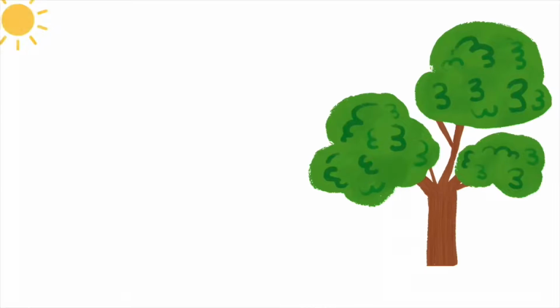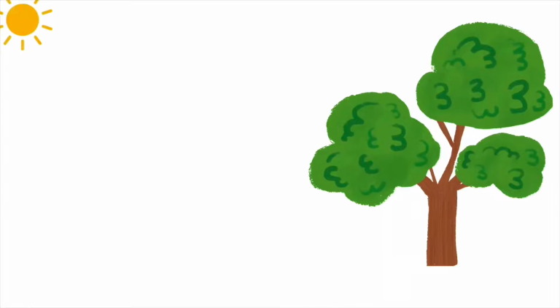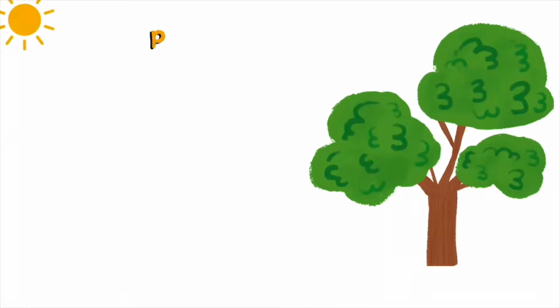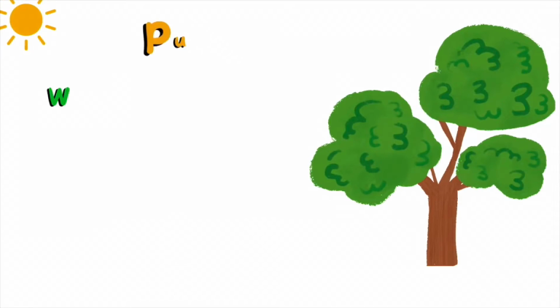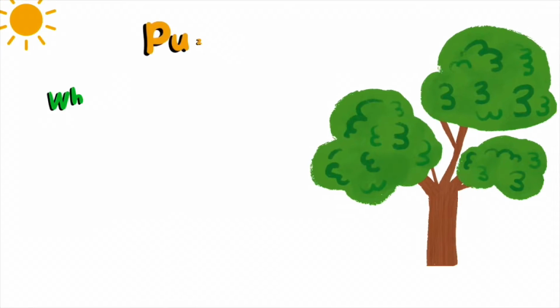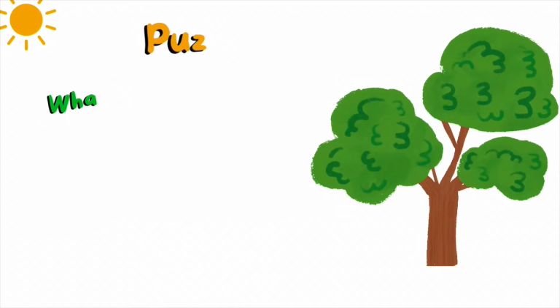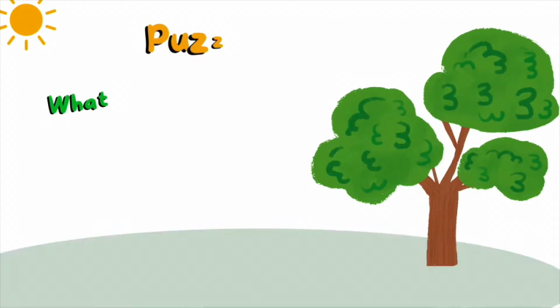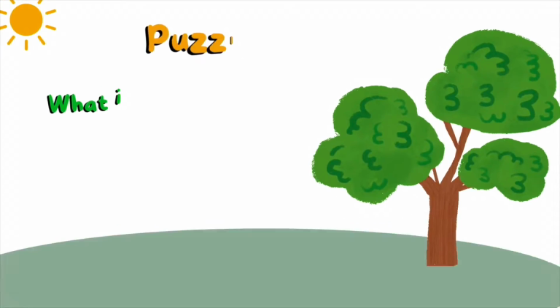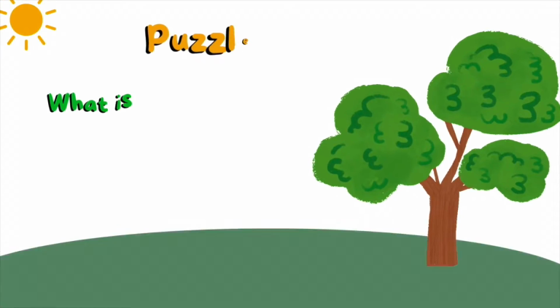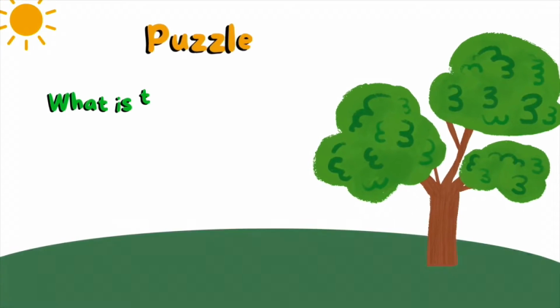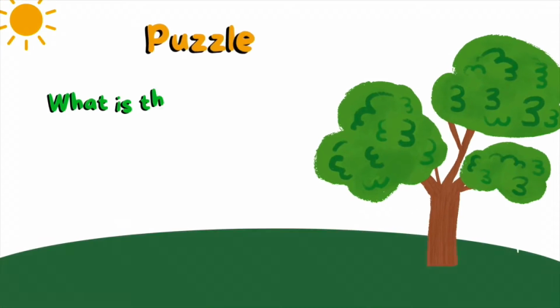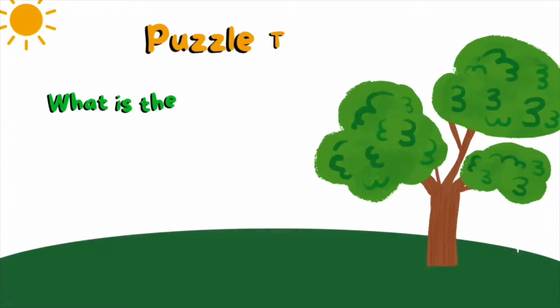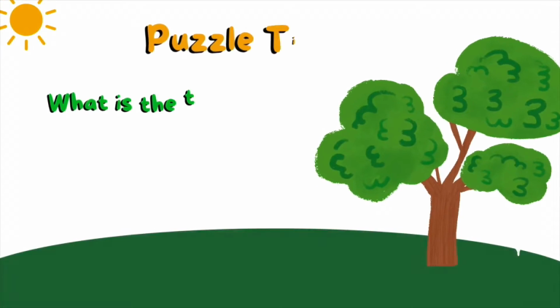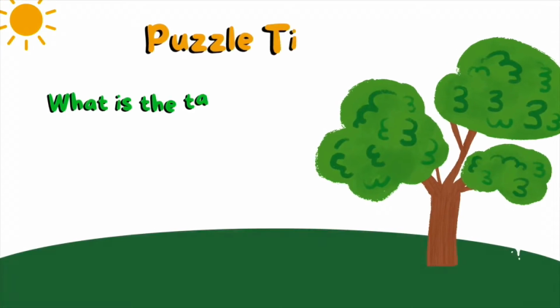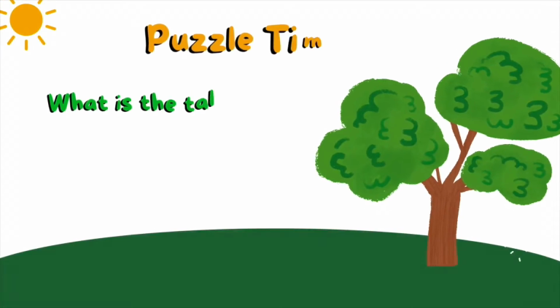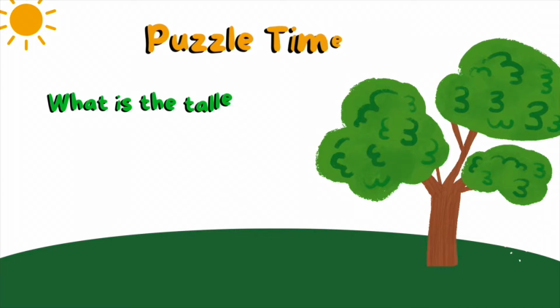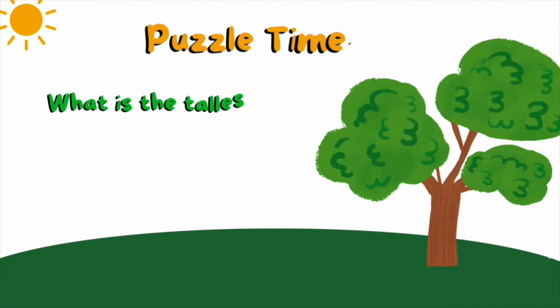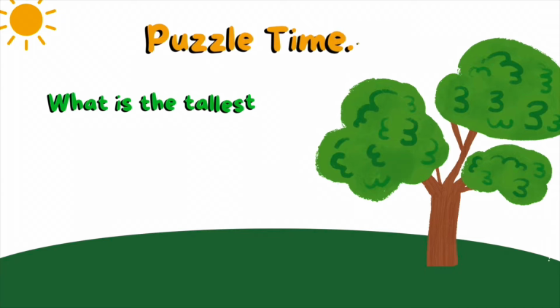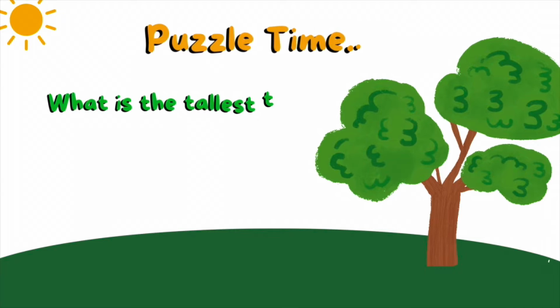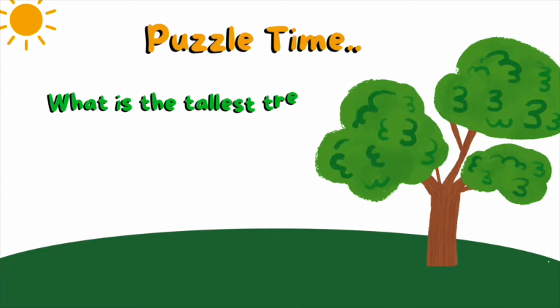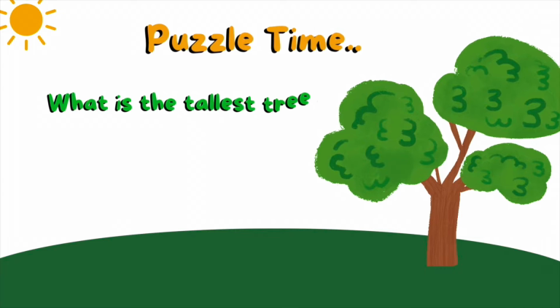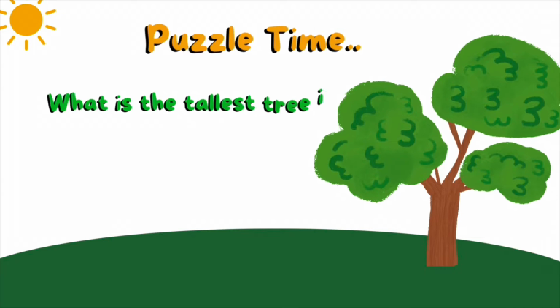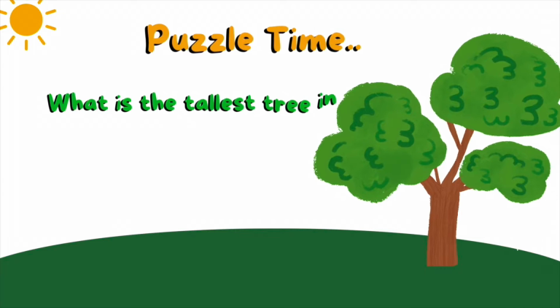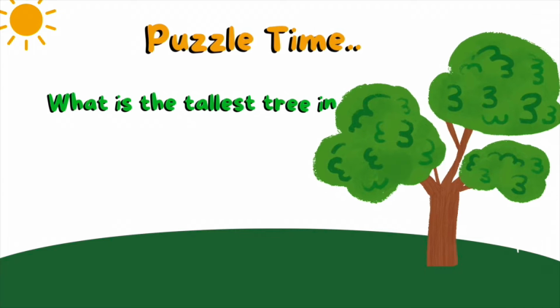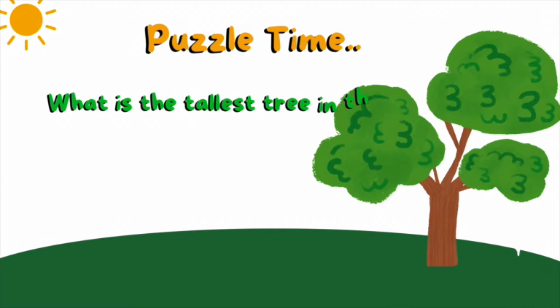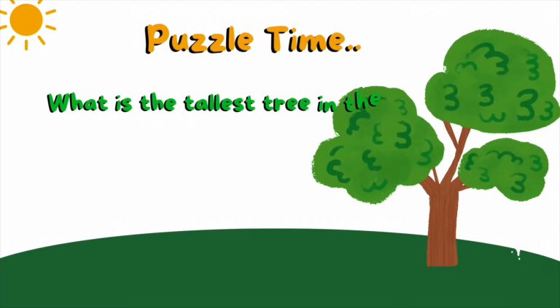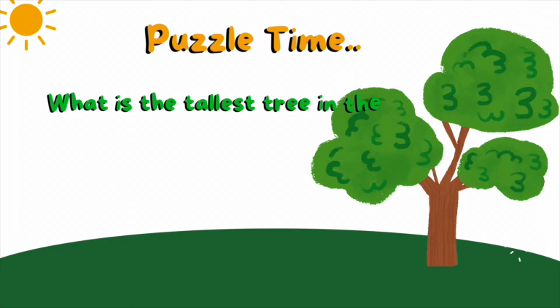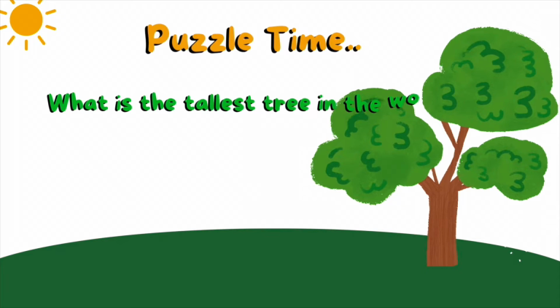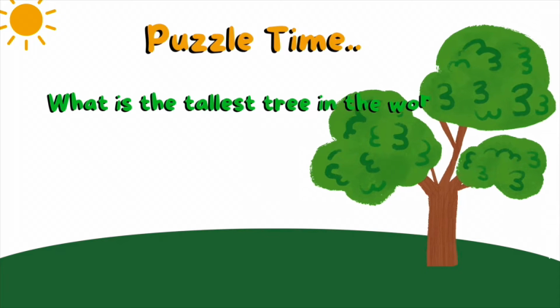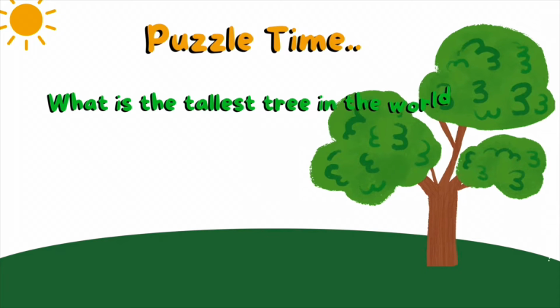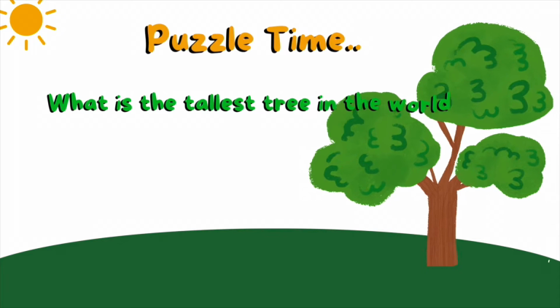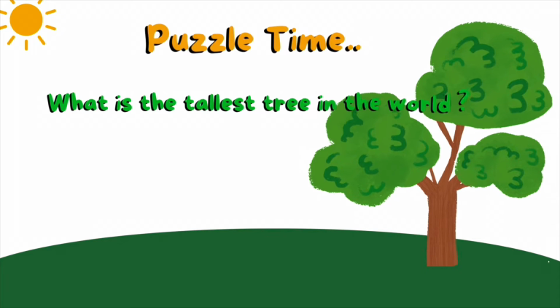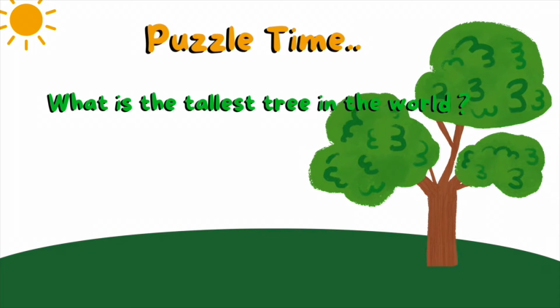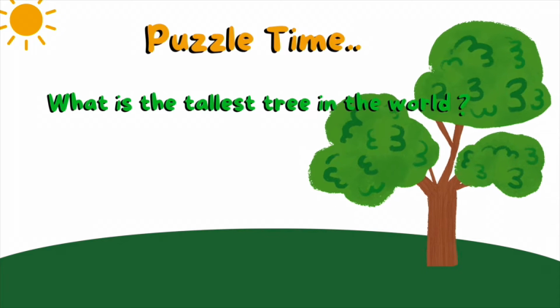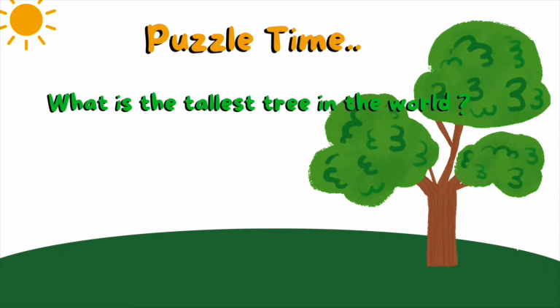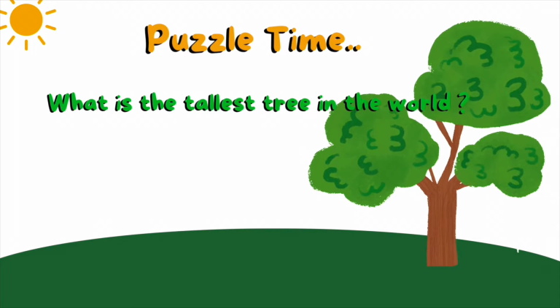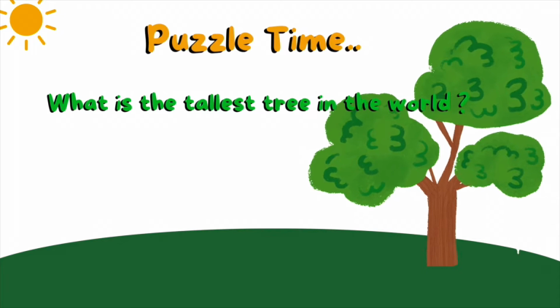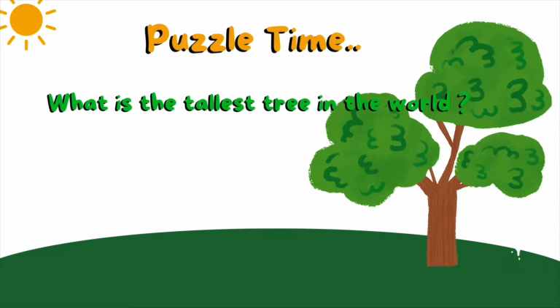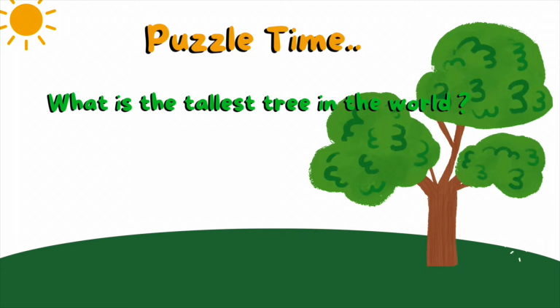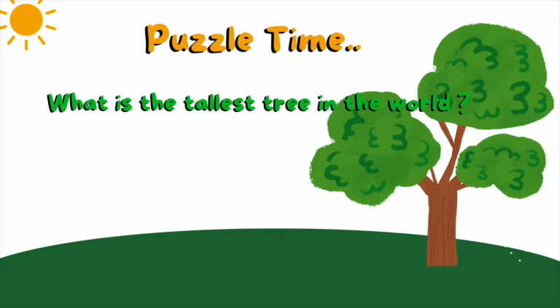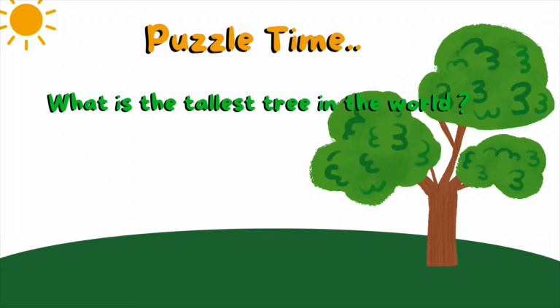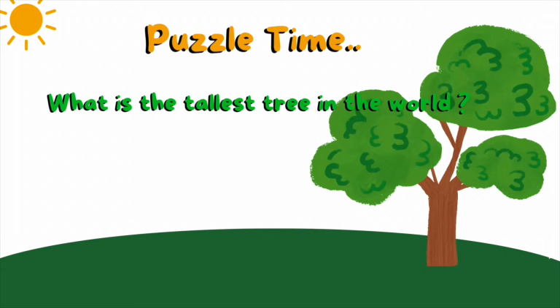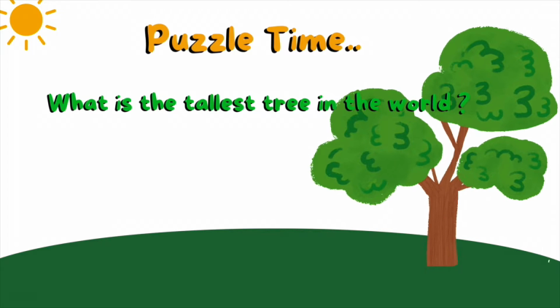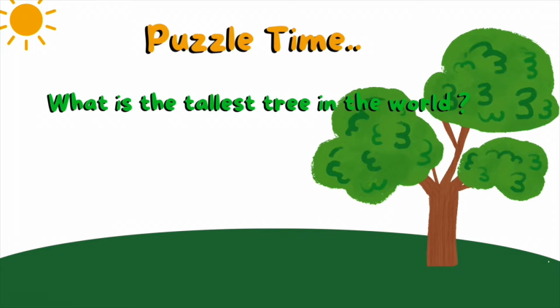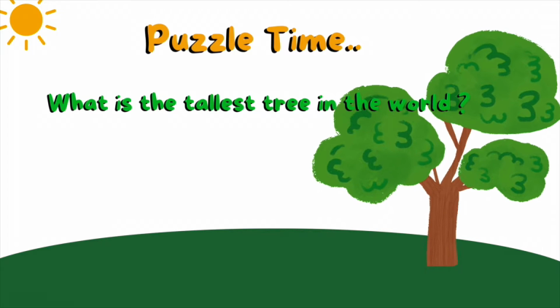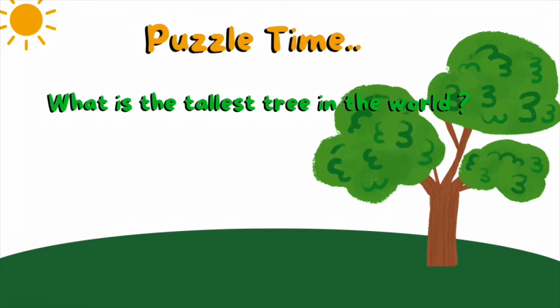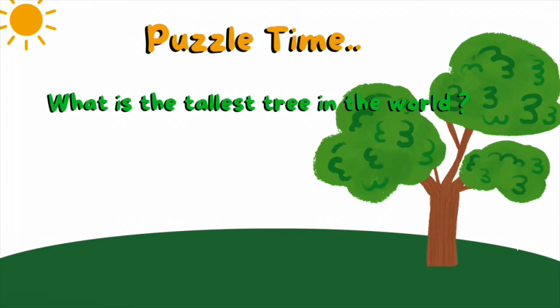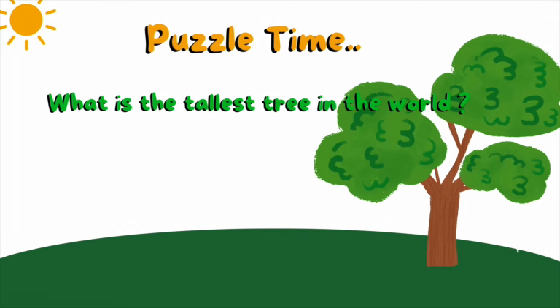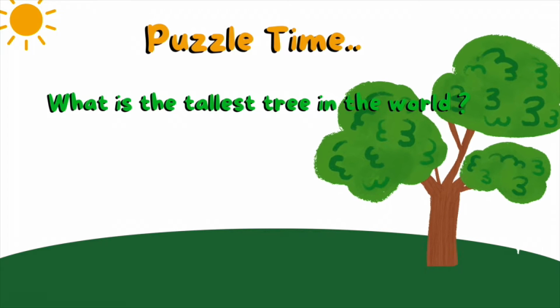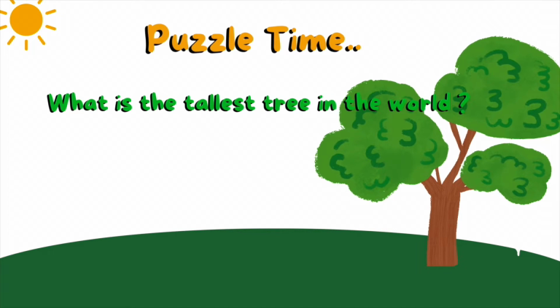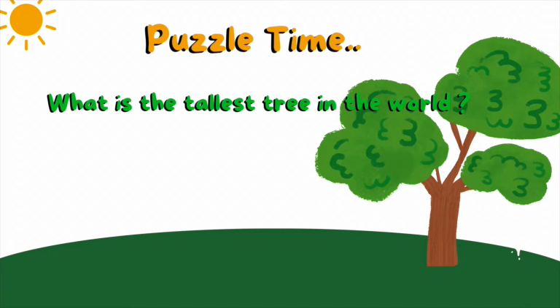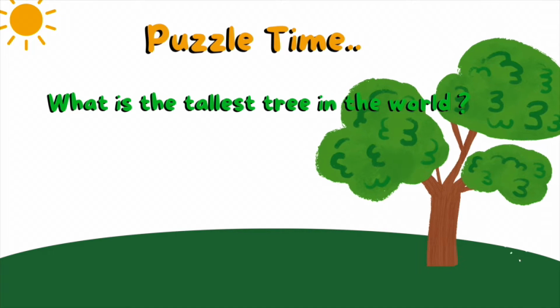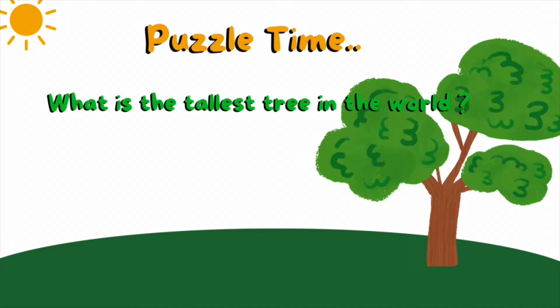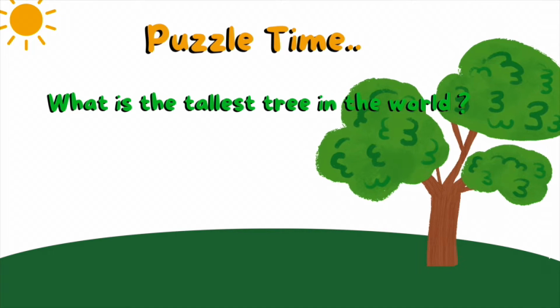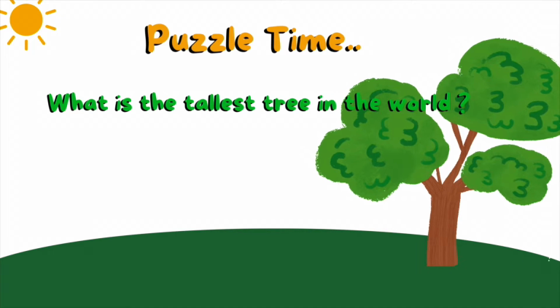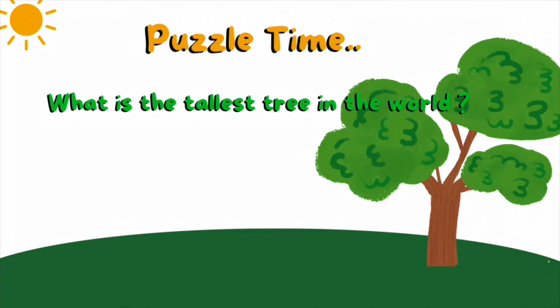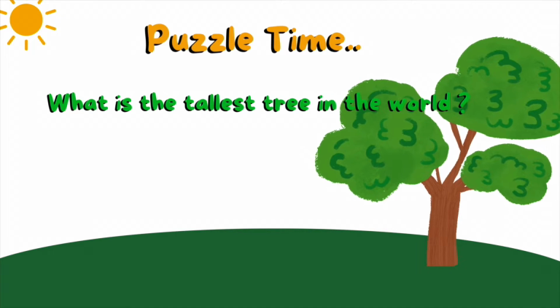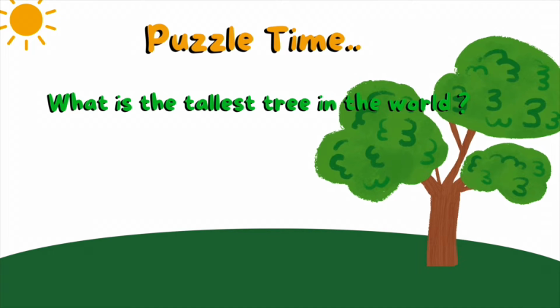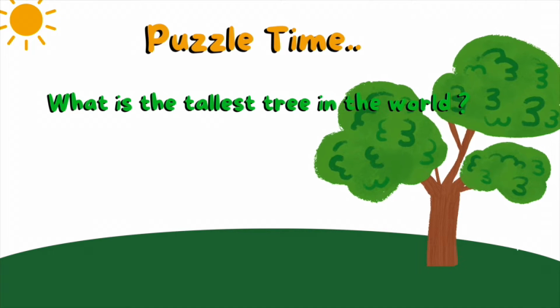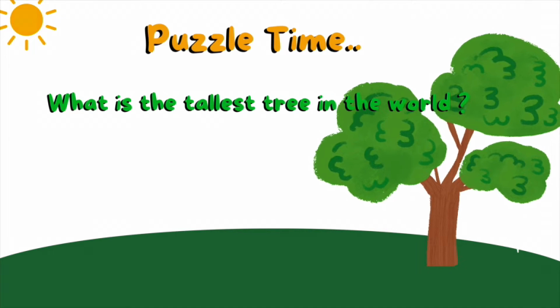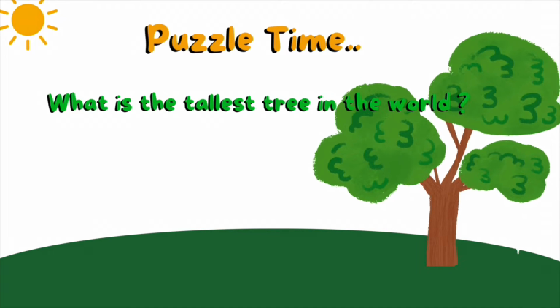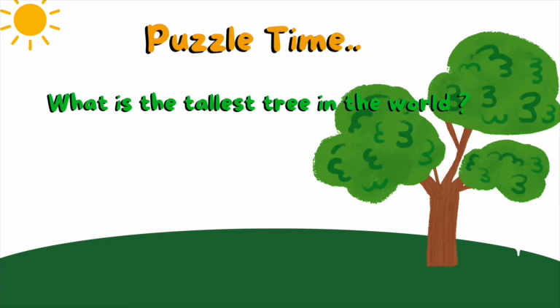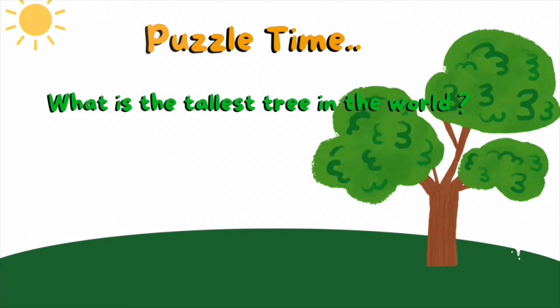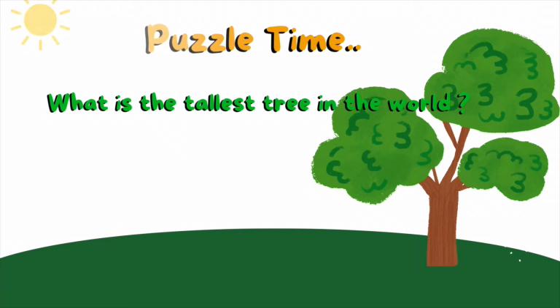Puzzle time! What's the tallest tree in the world?